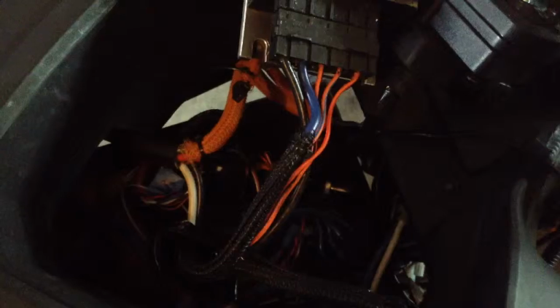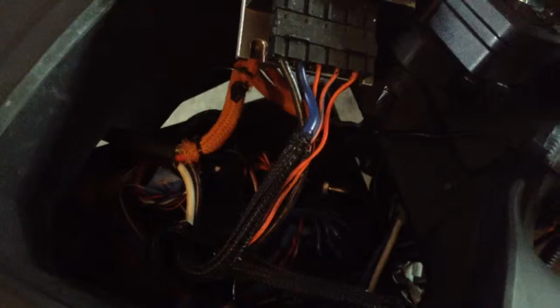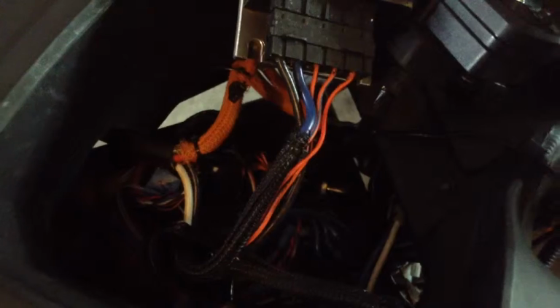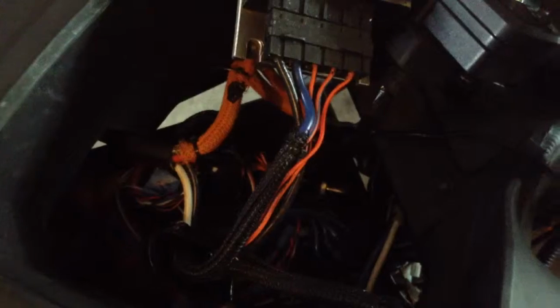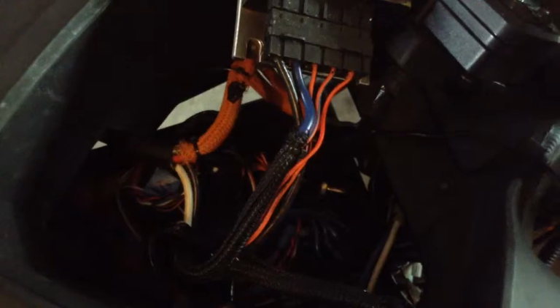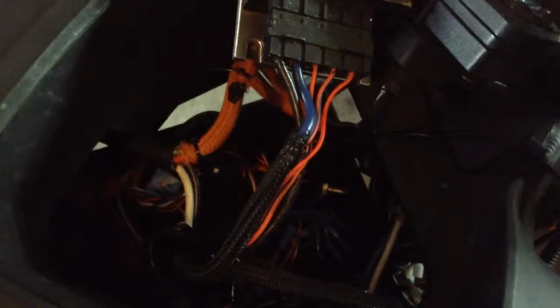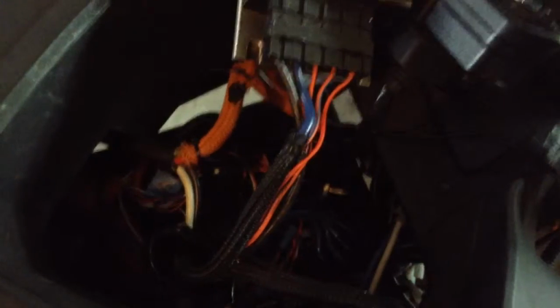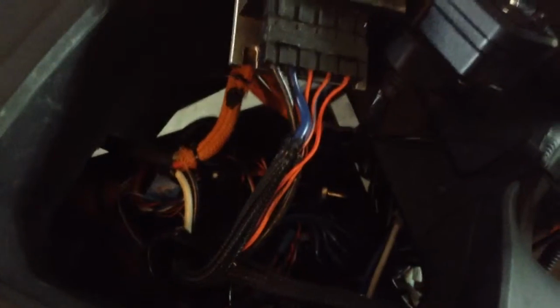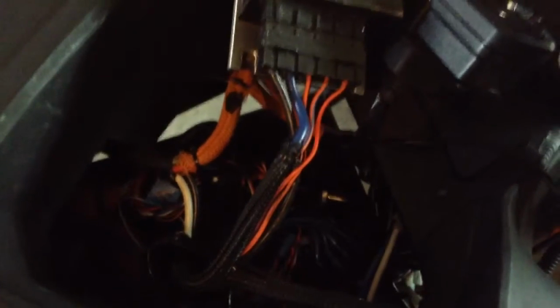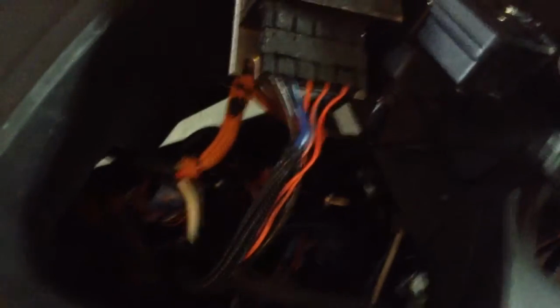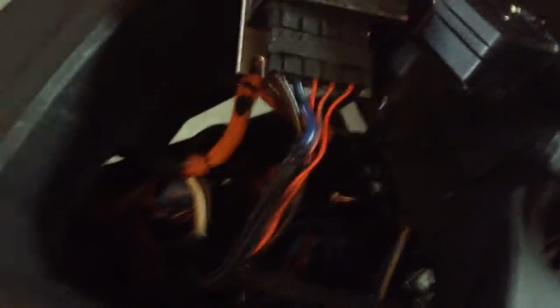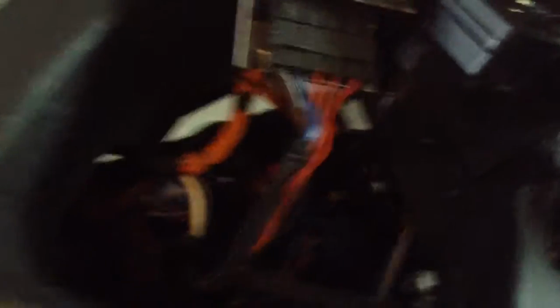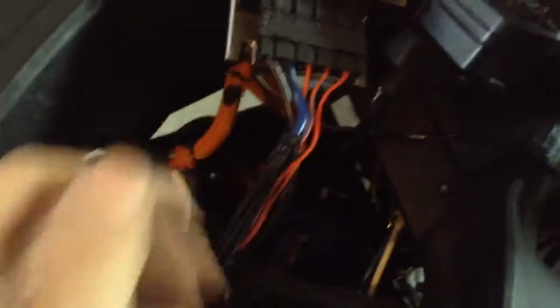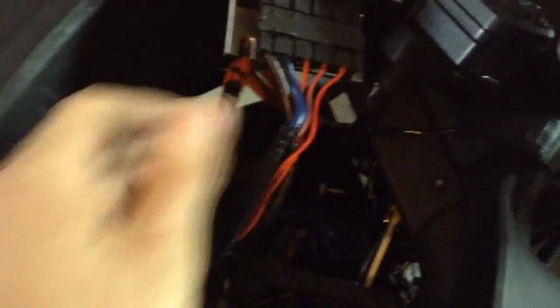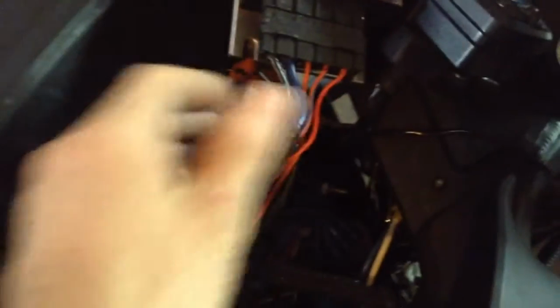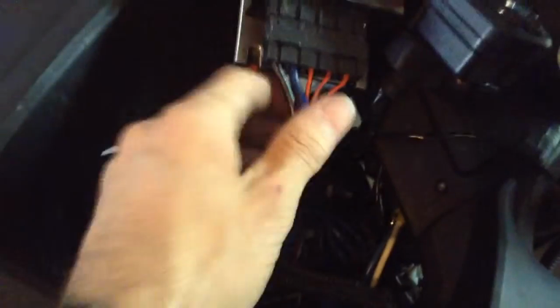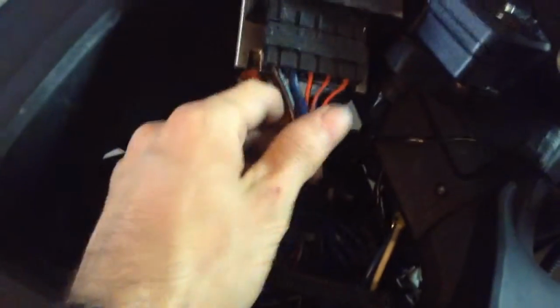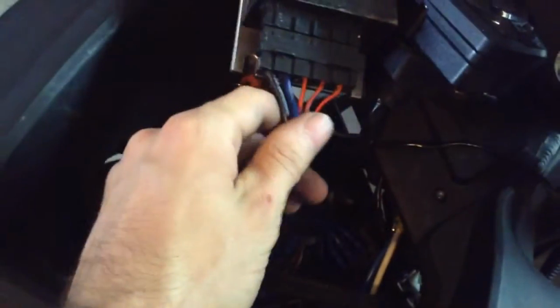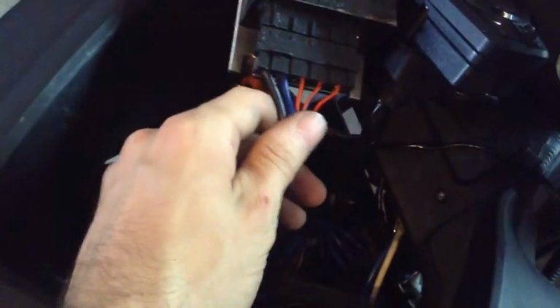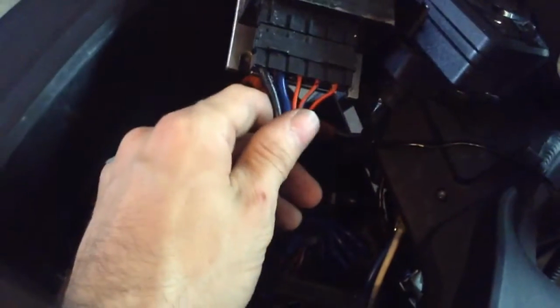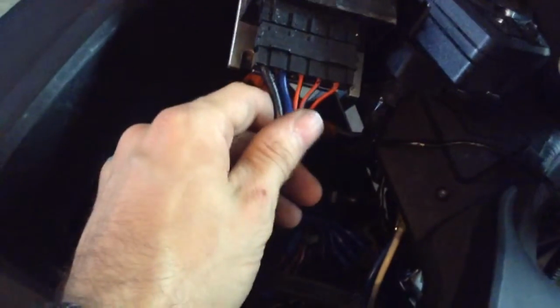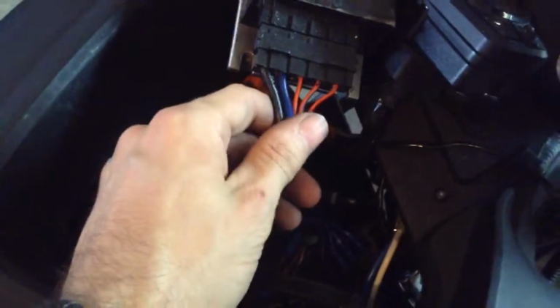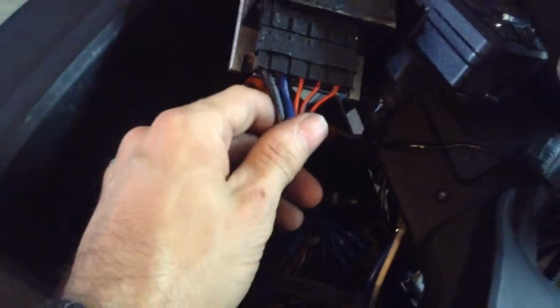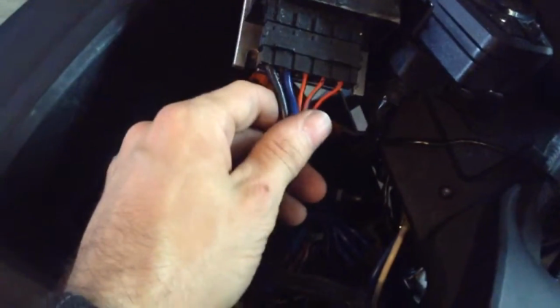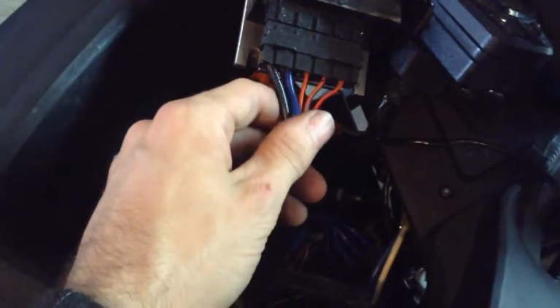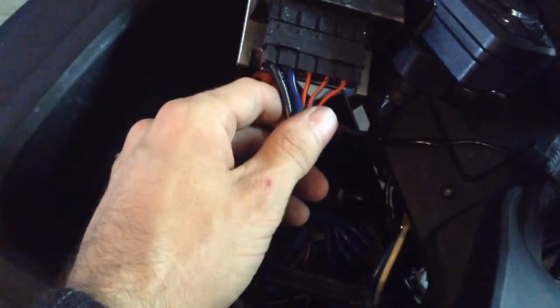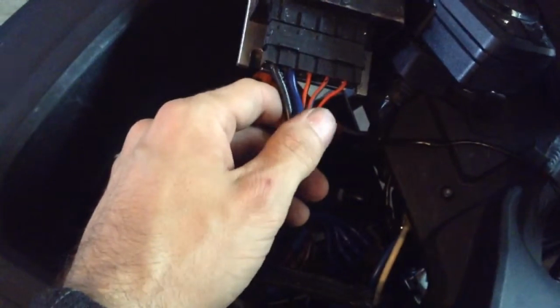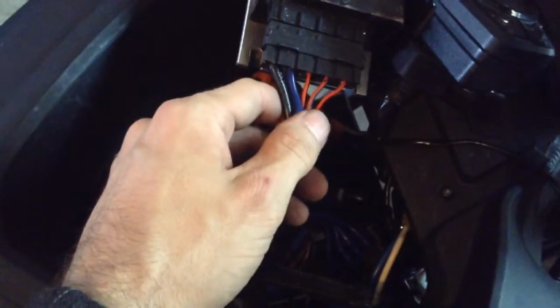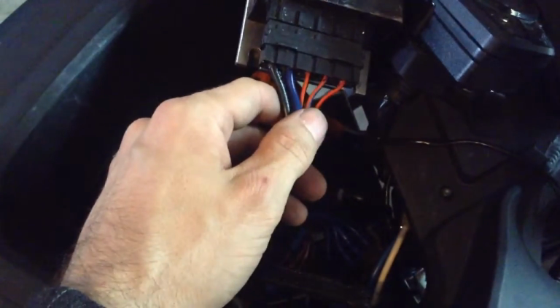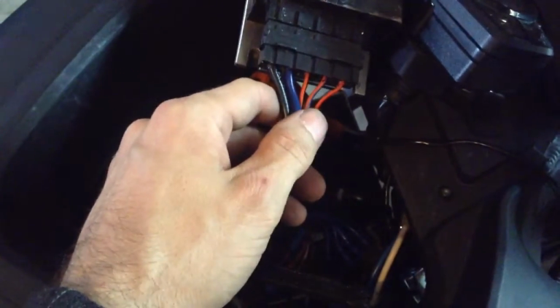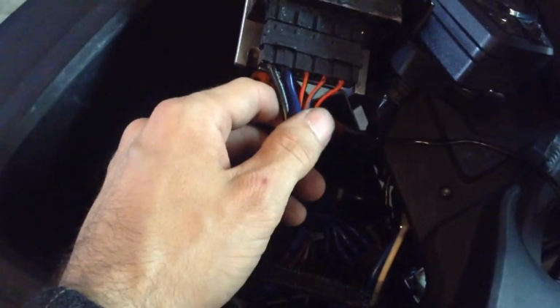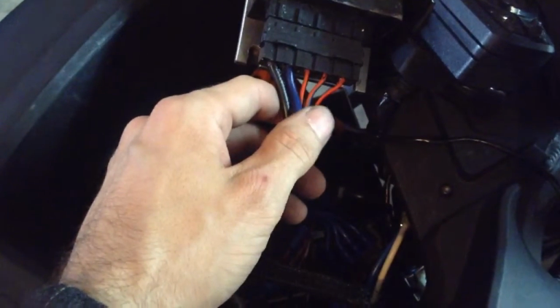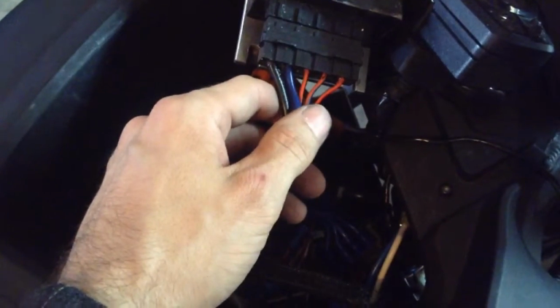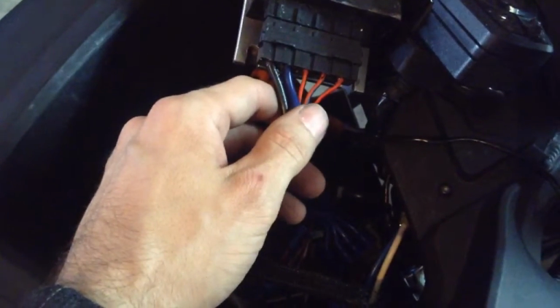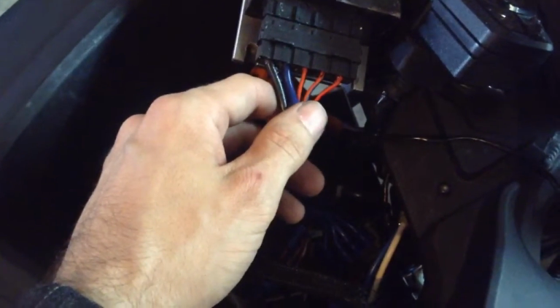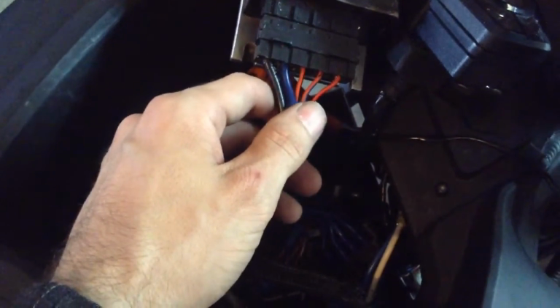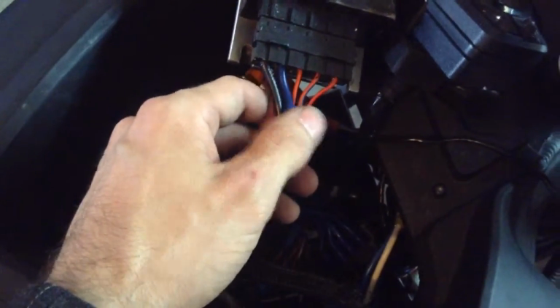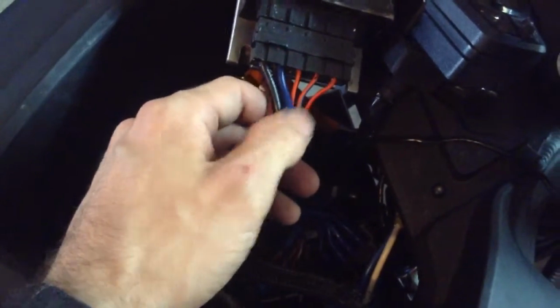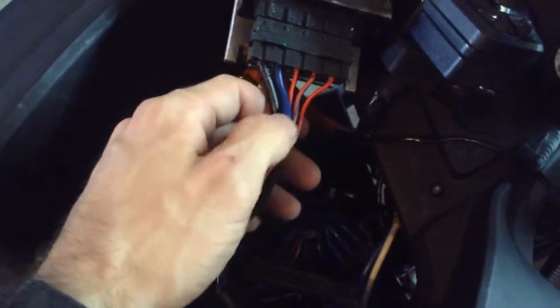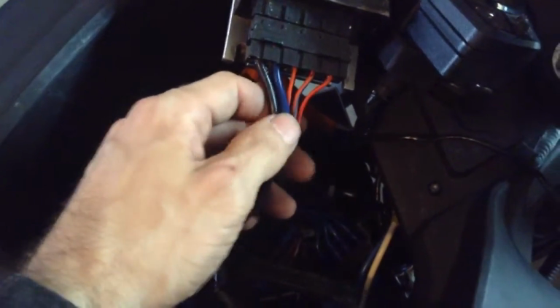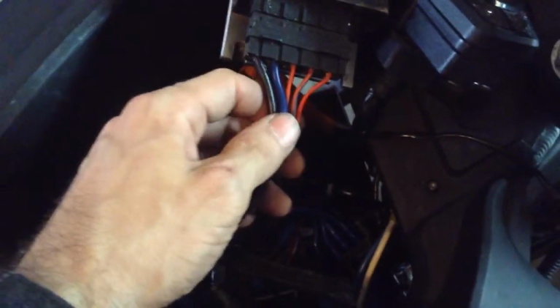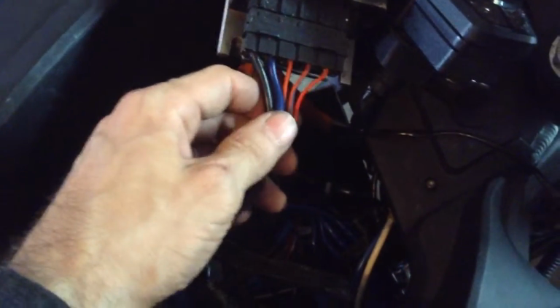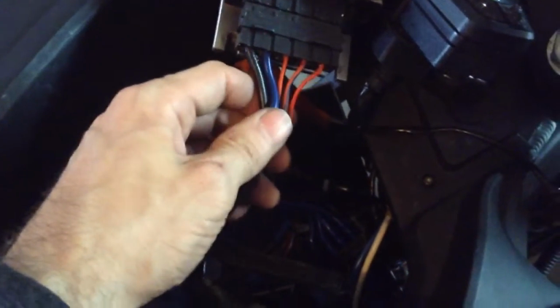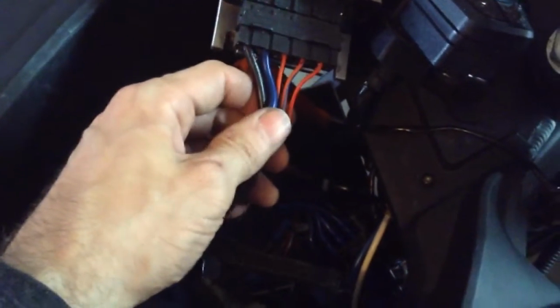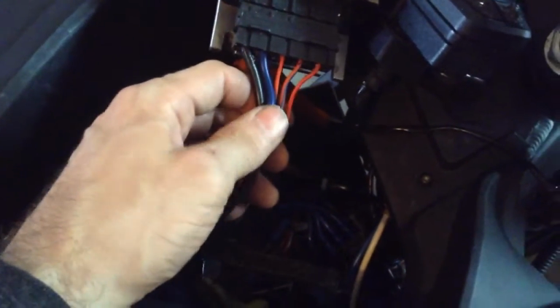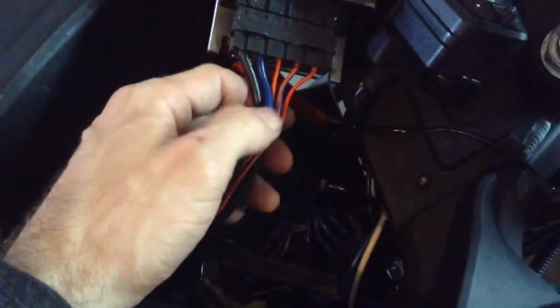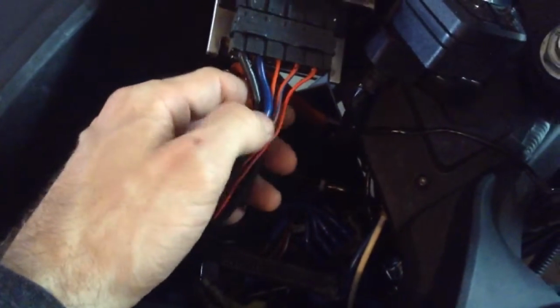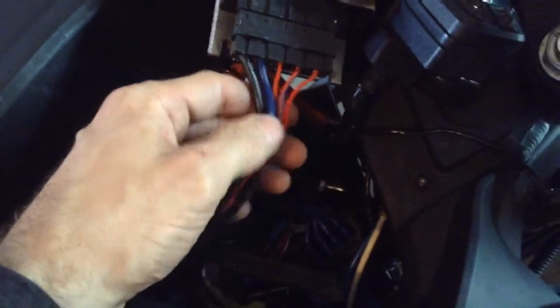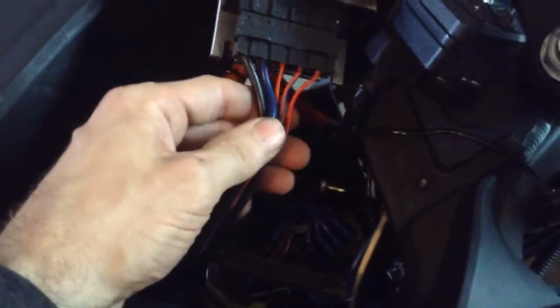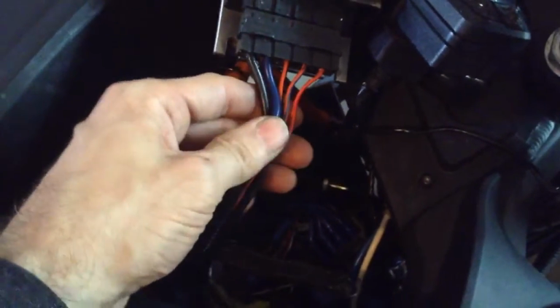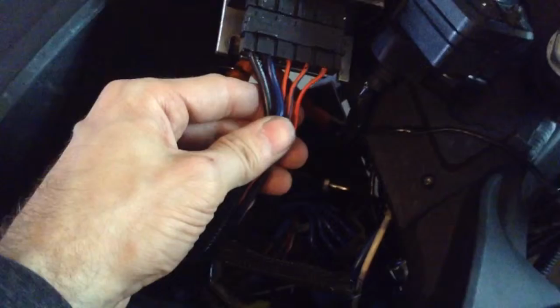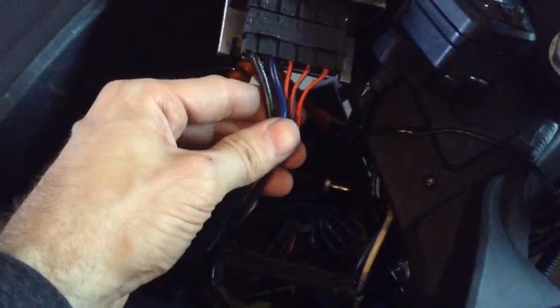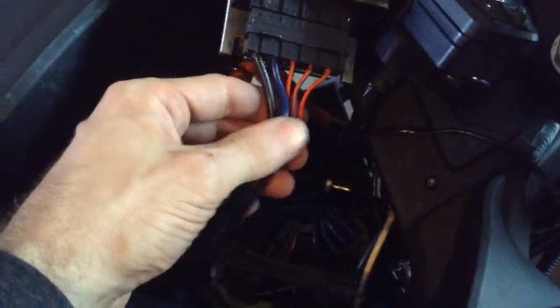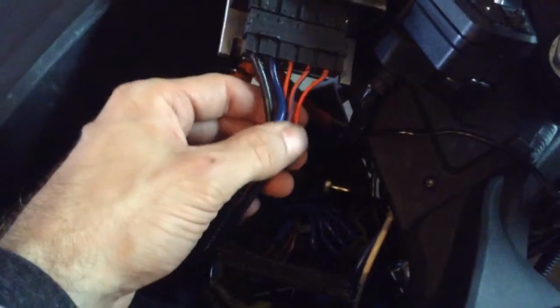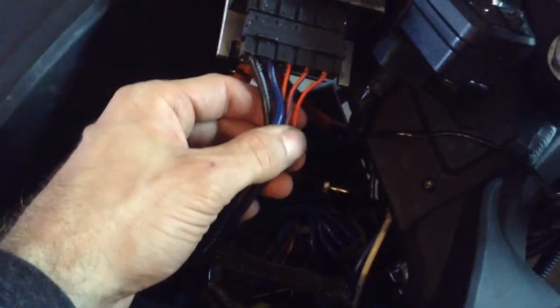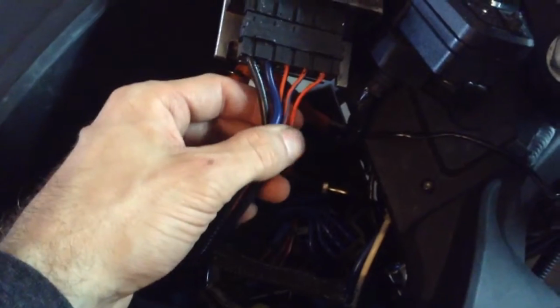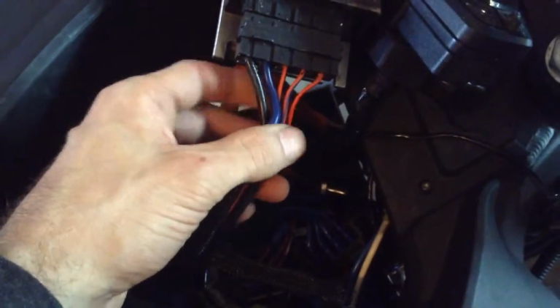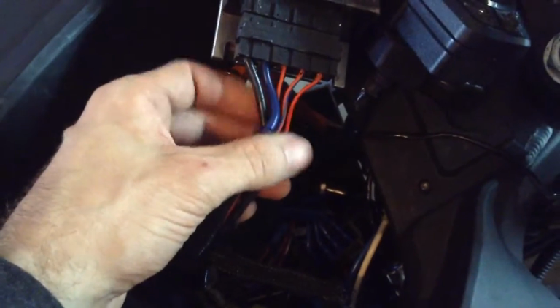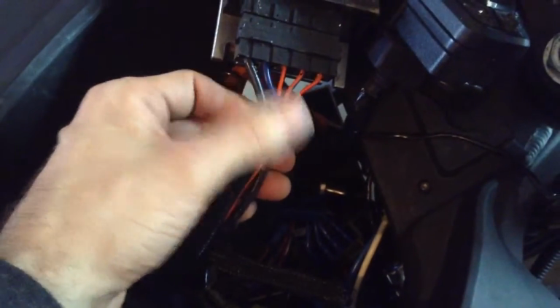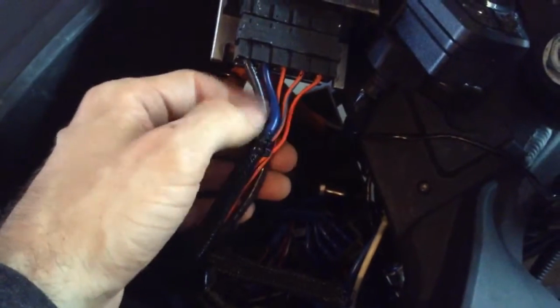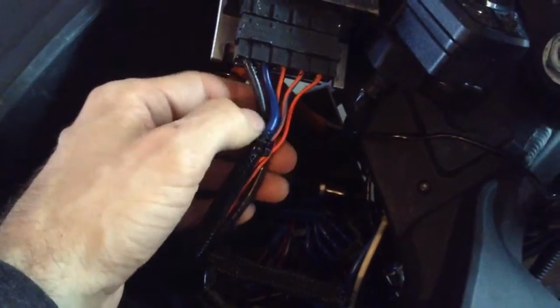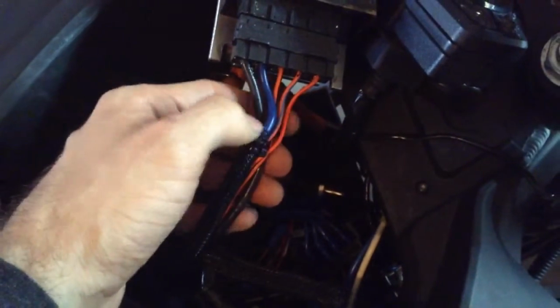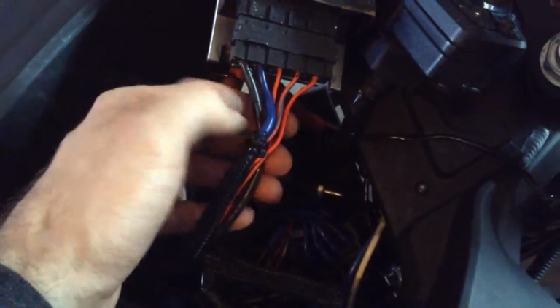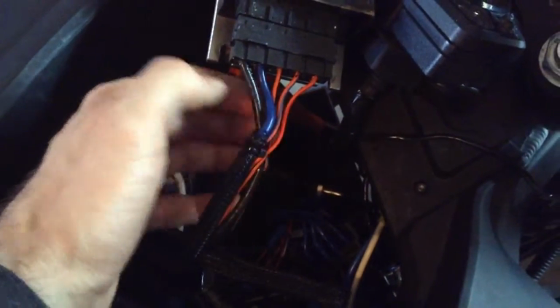Burton here. This is the final part of the three-part series on how to install an RFID ignition.